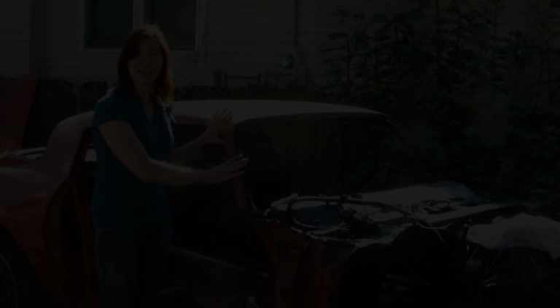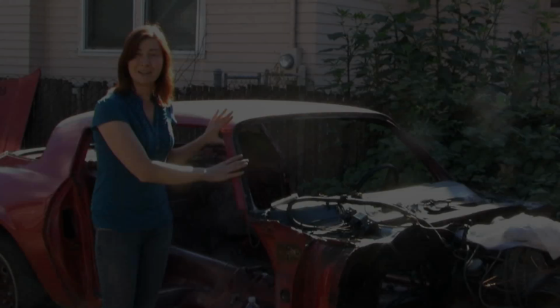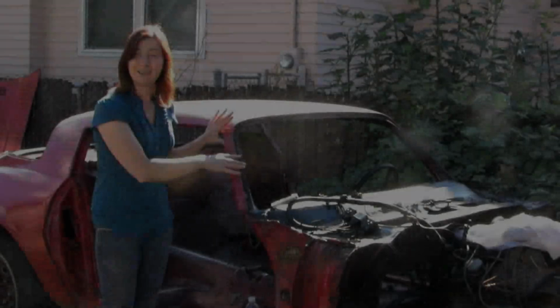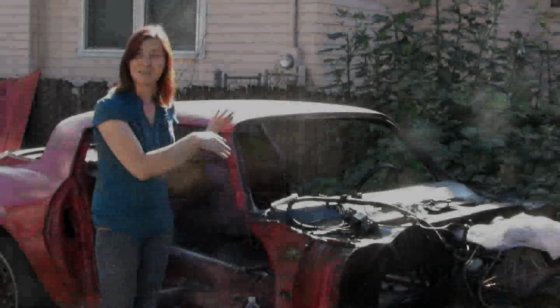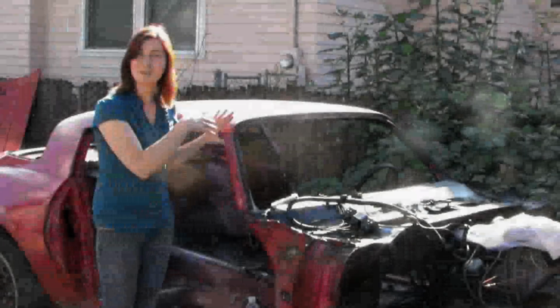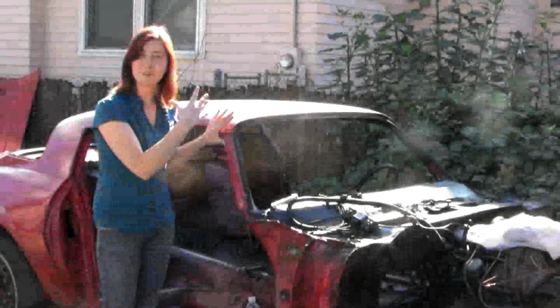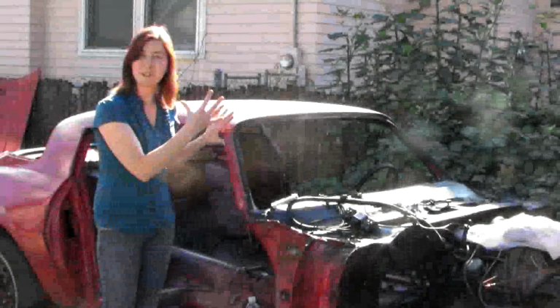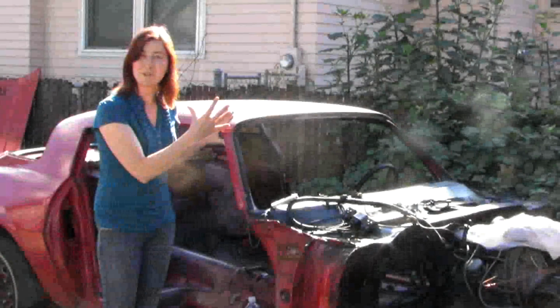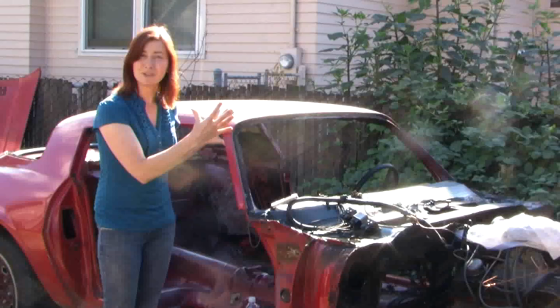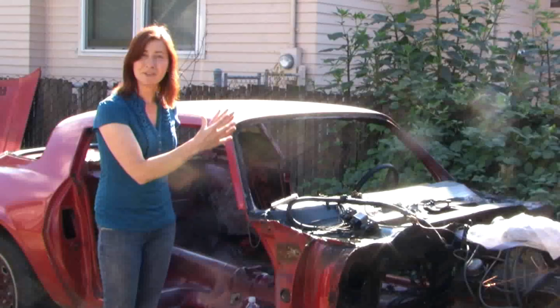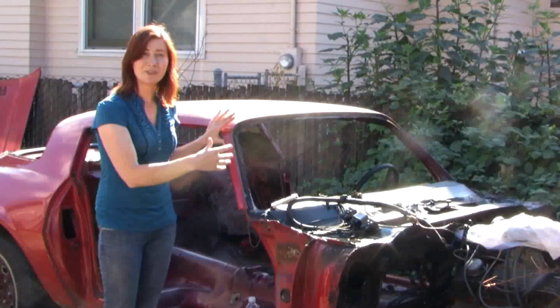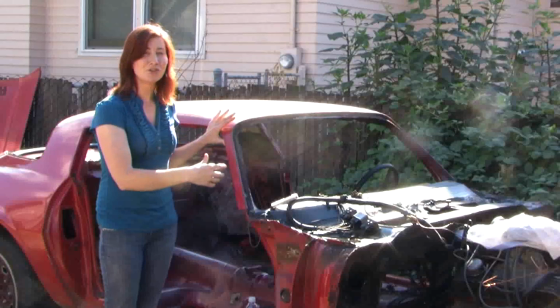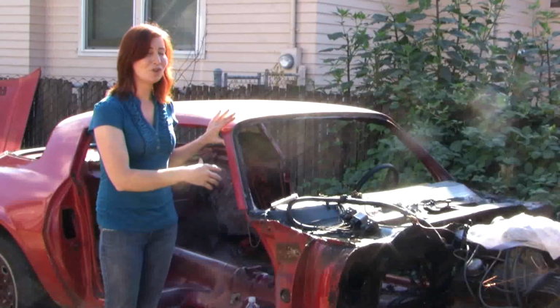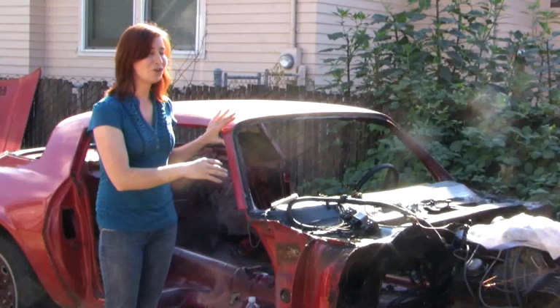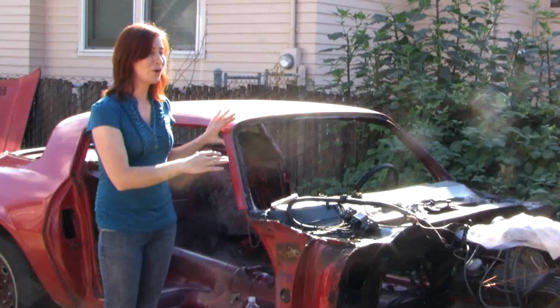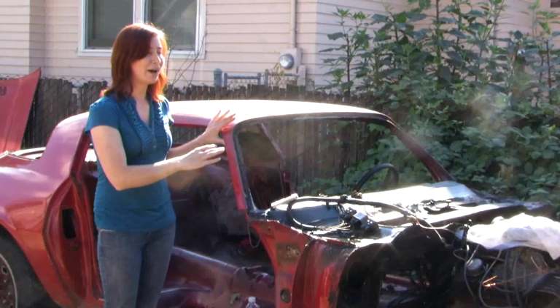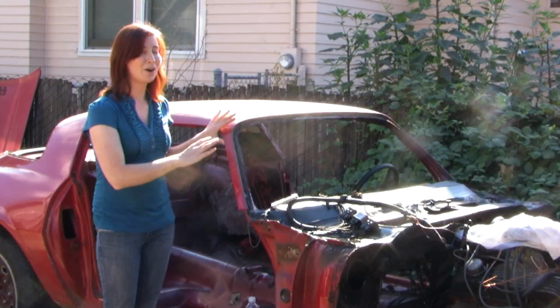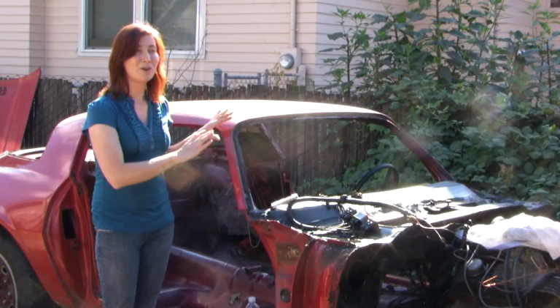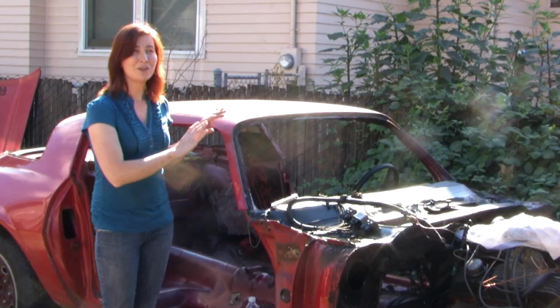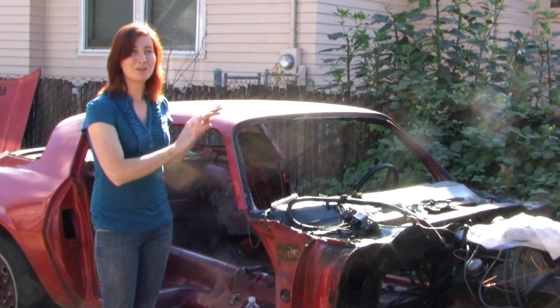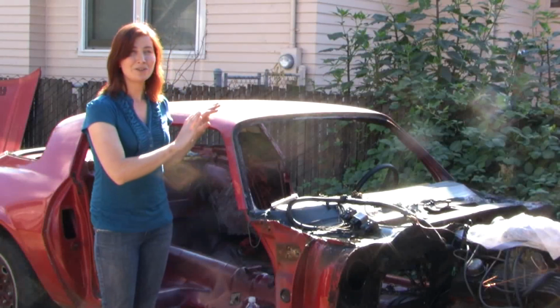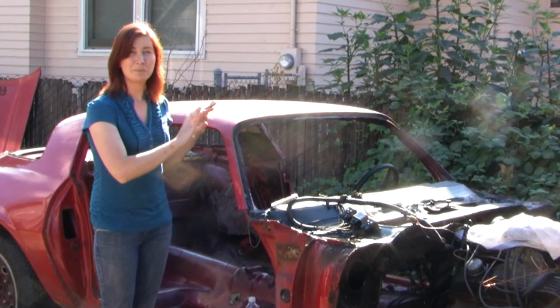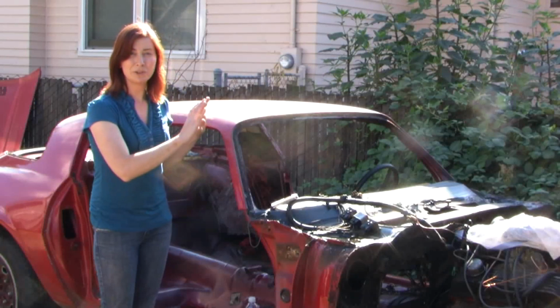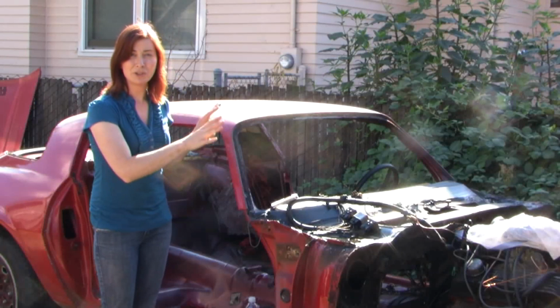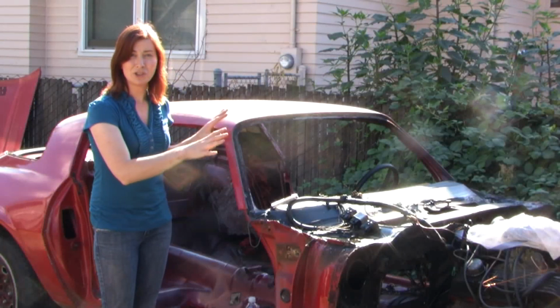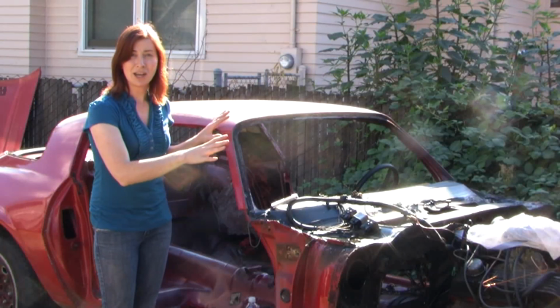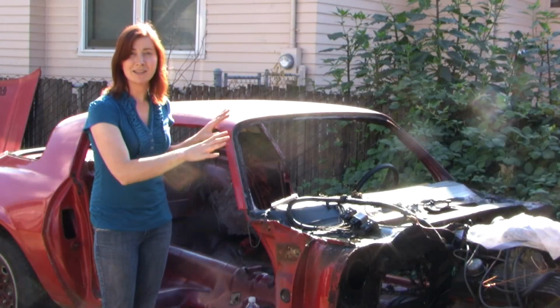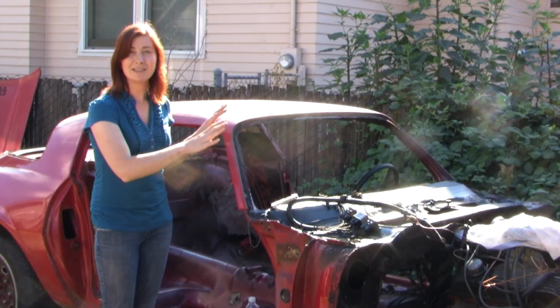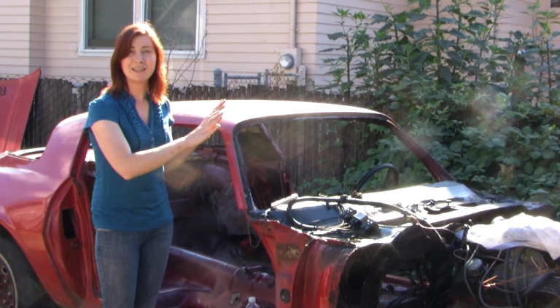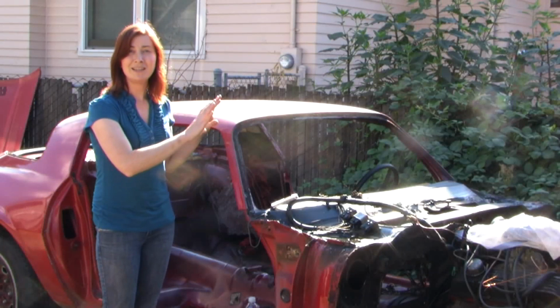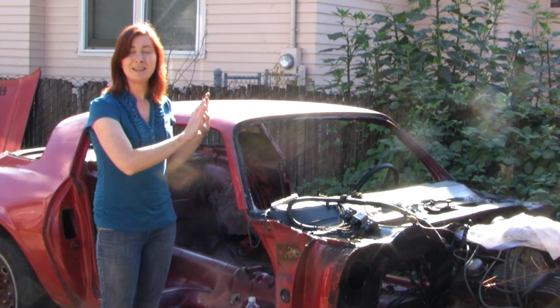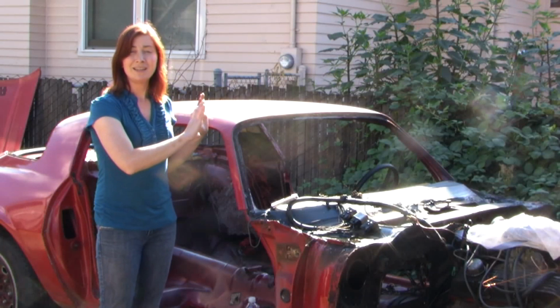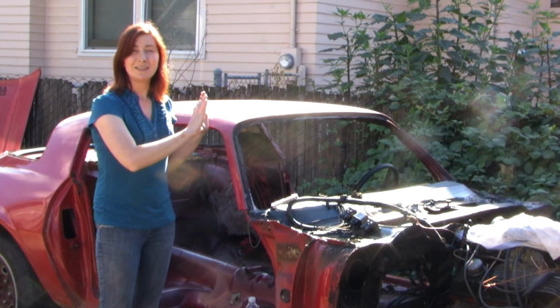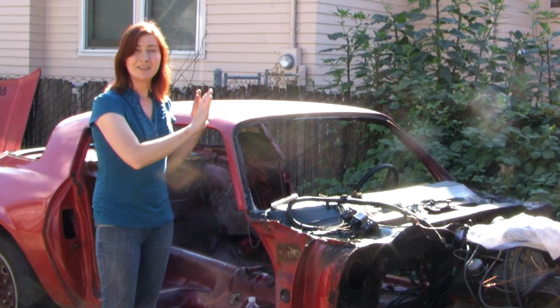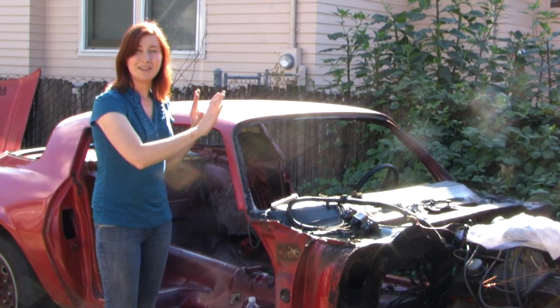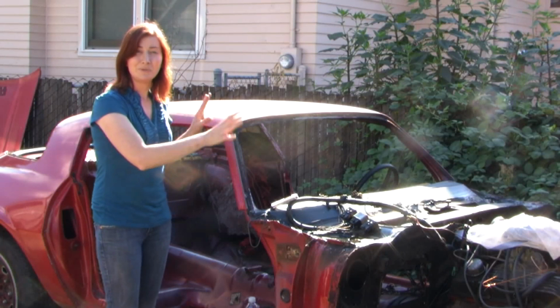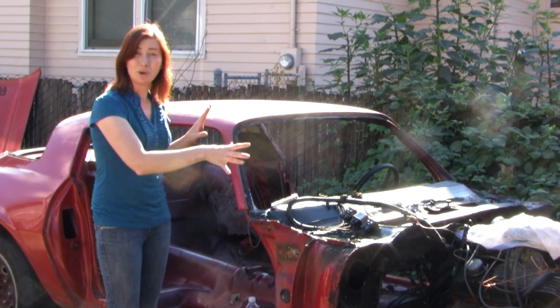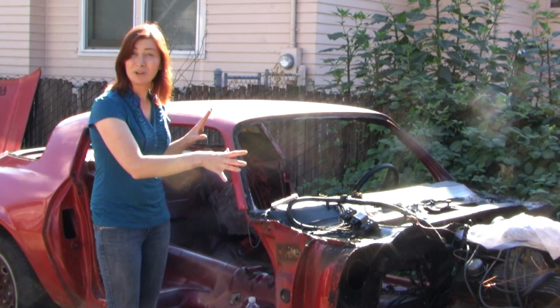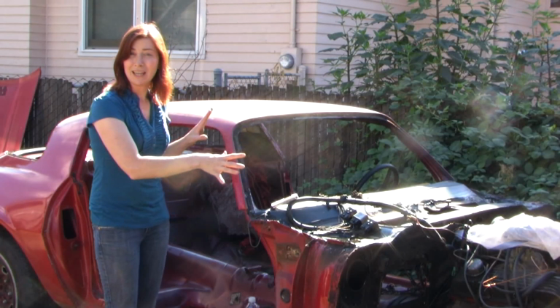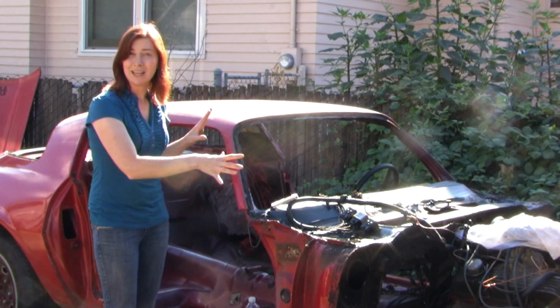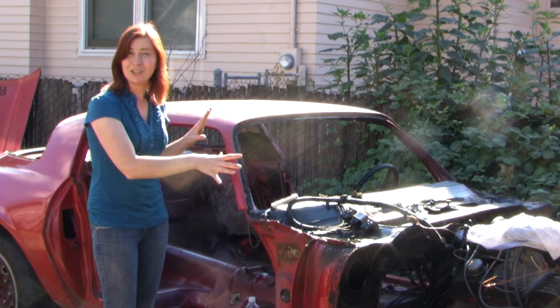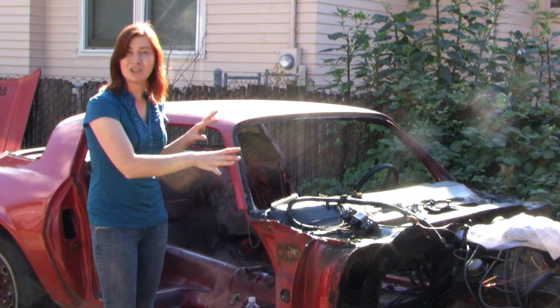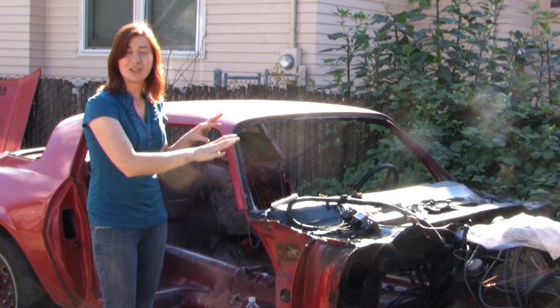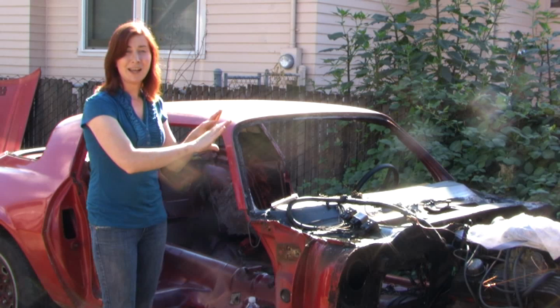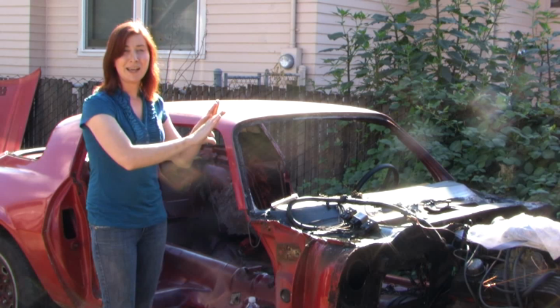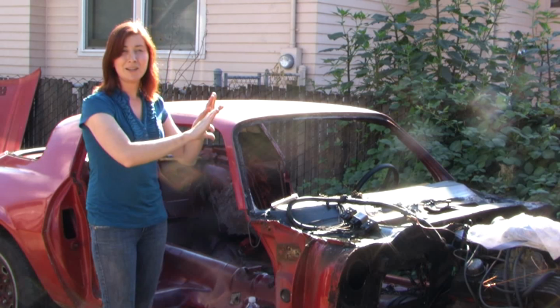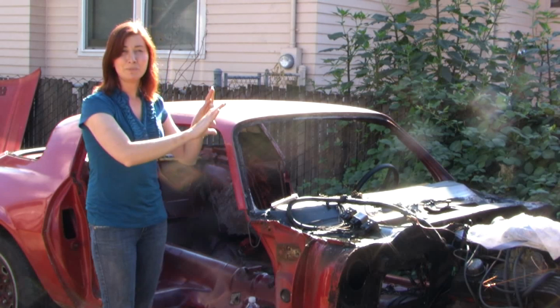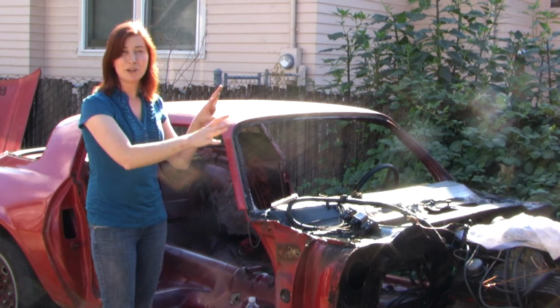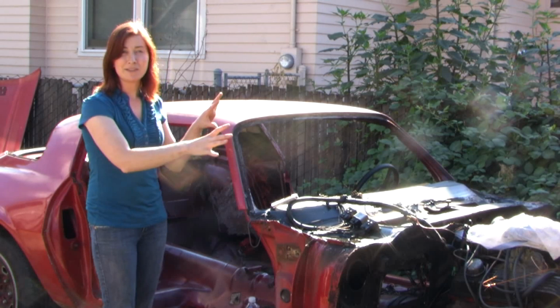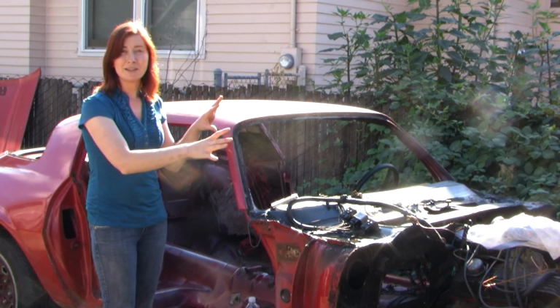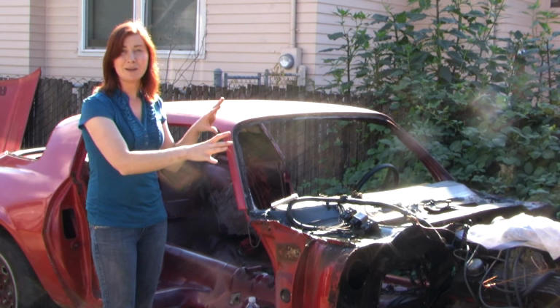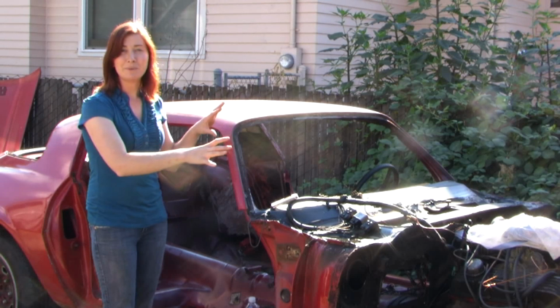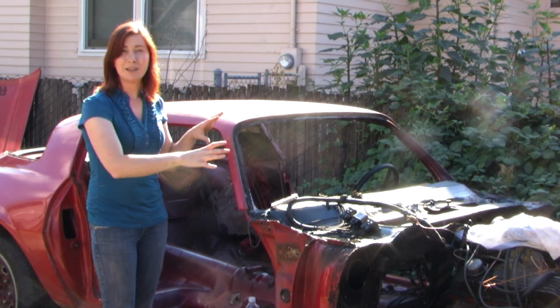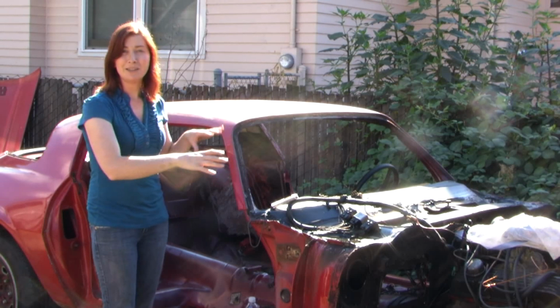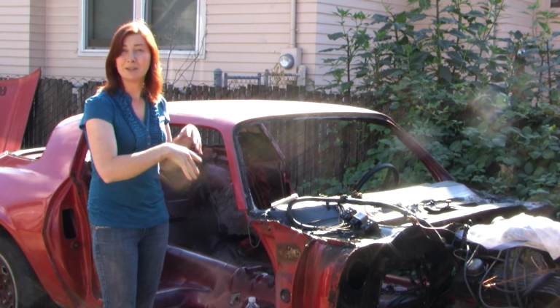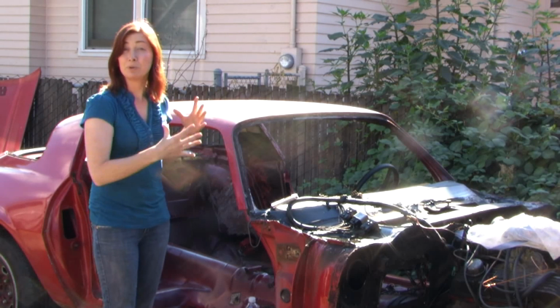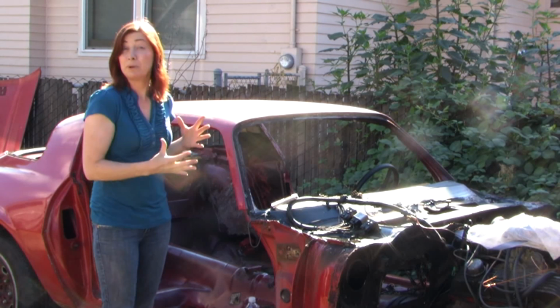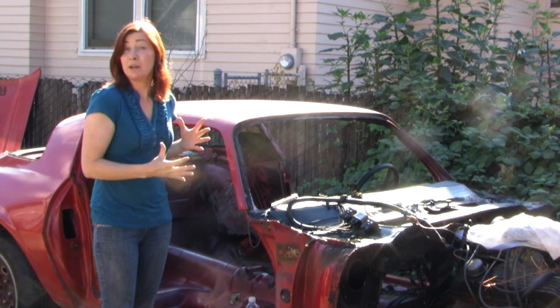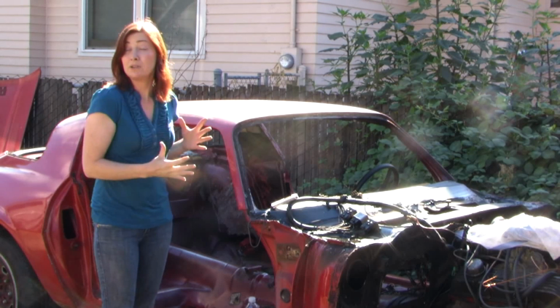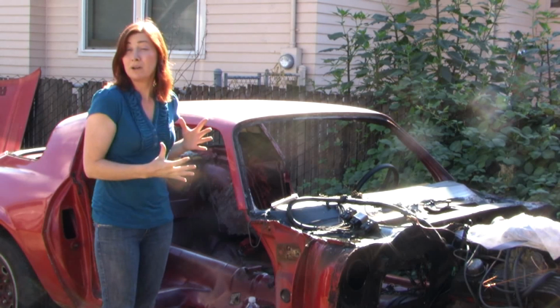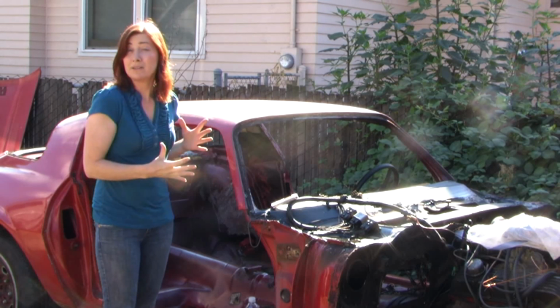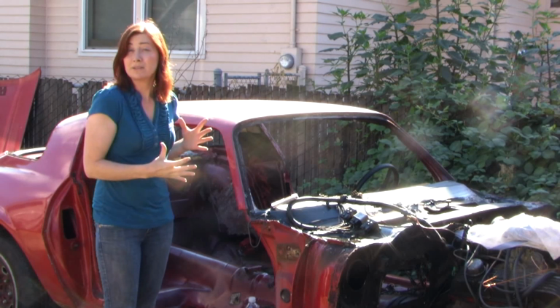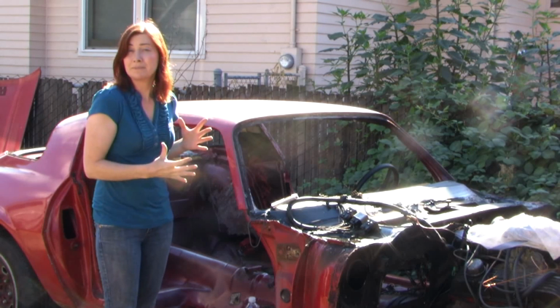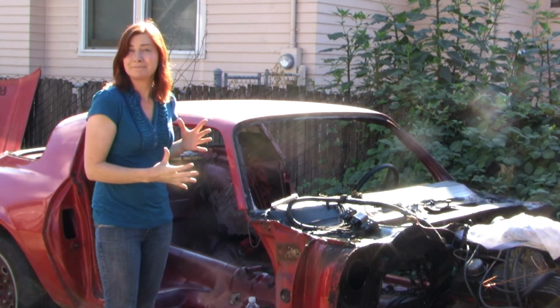In this video series, I'll show you how to build the chassis, the roll cage, and brace it up and get it prepared to race.